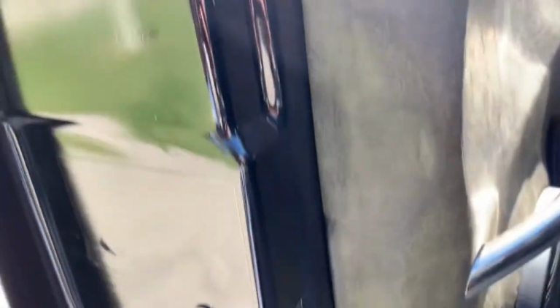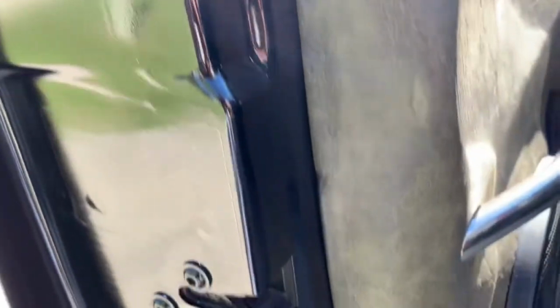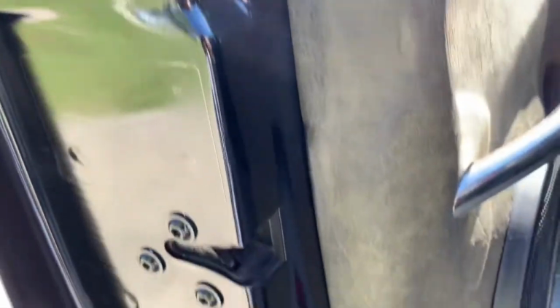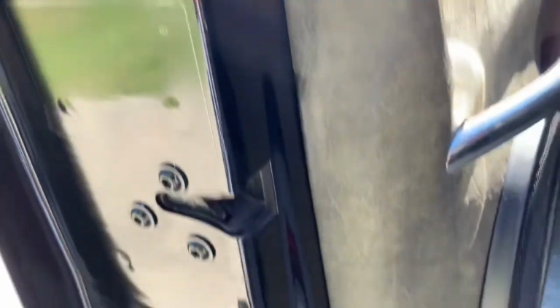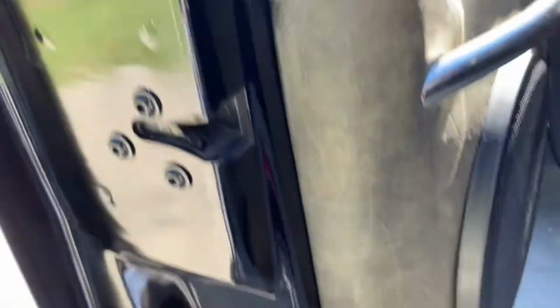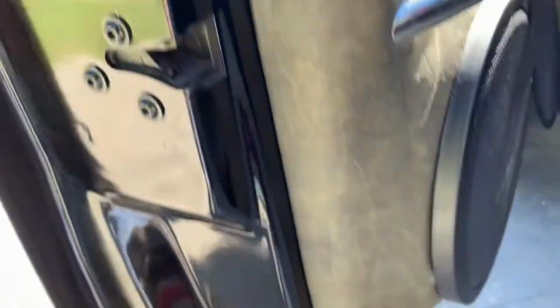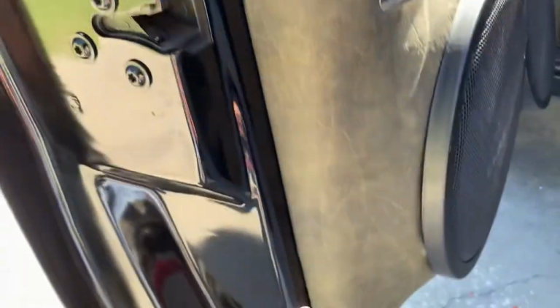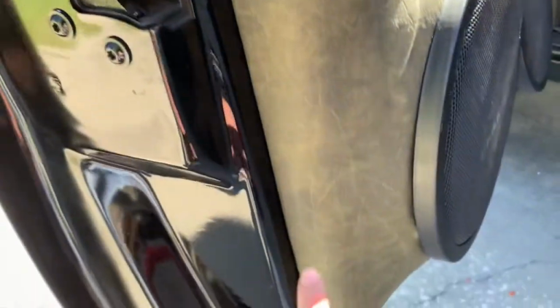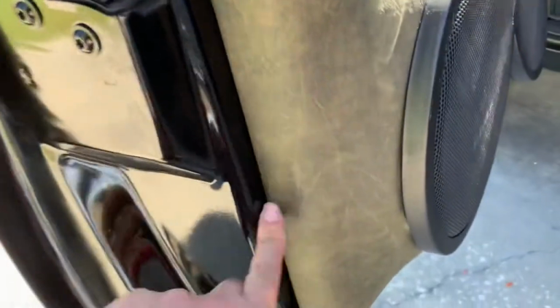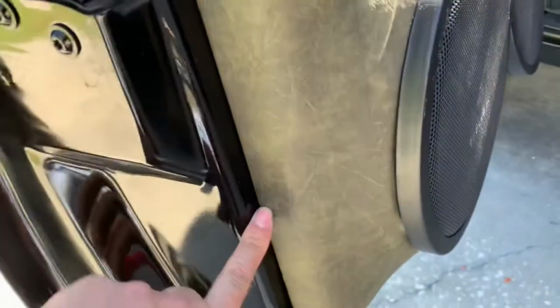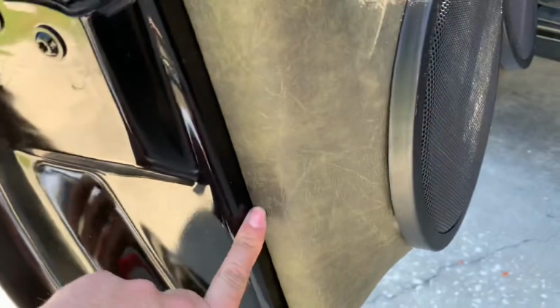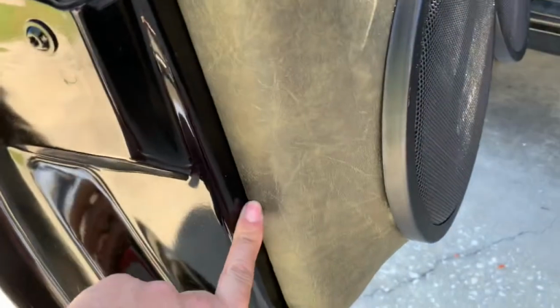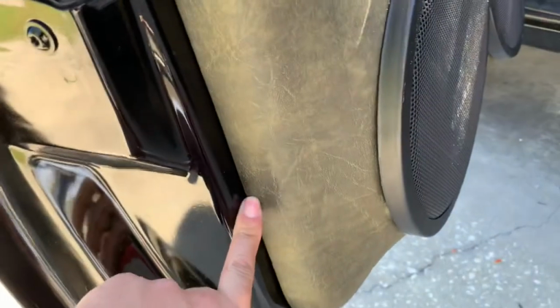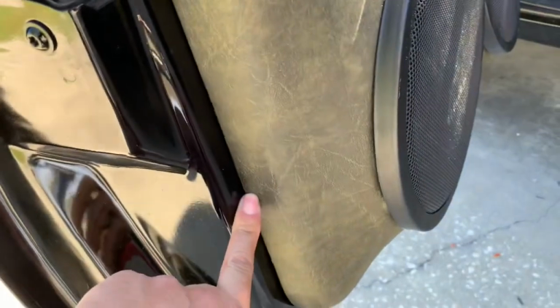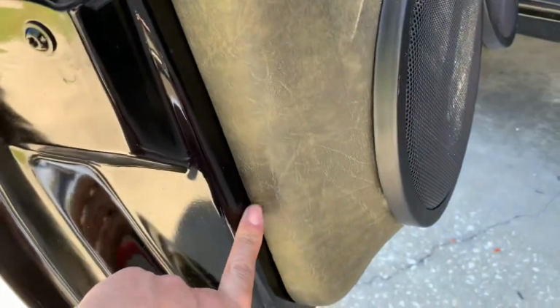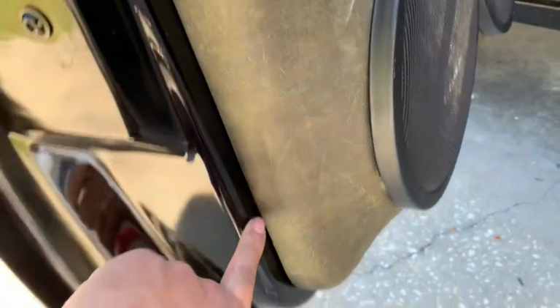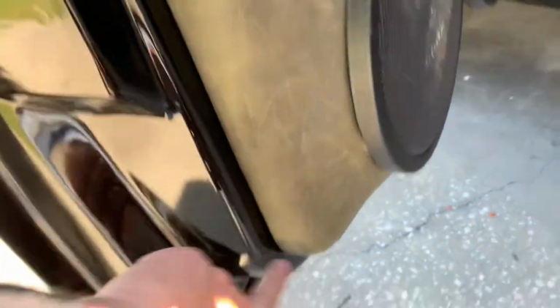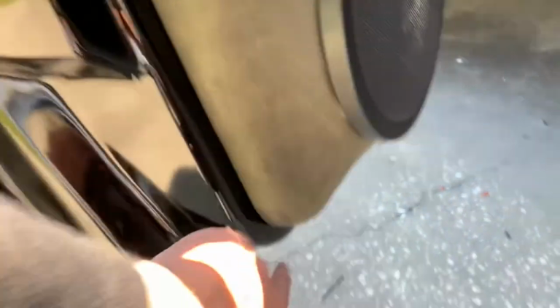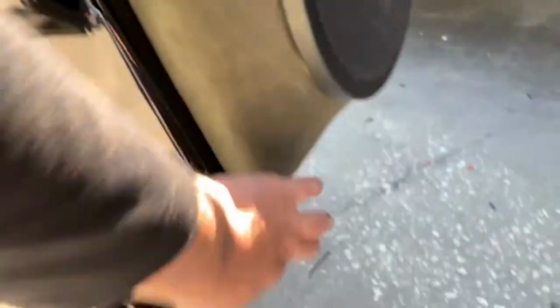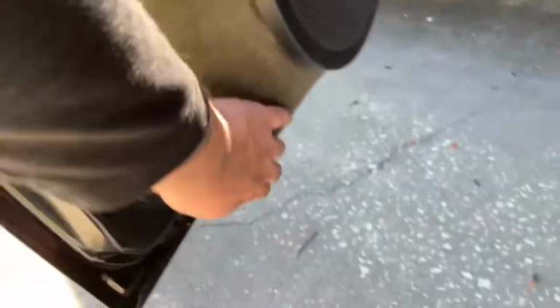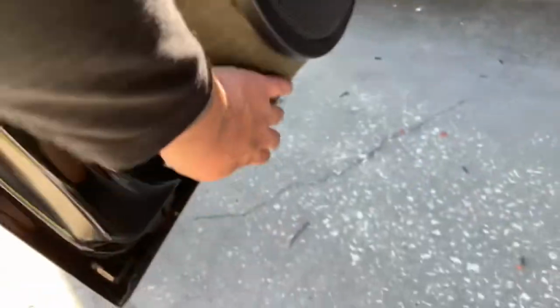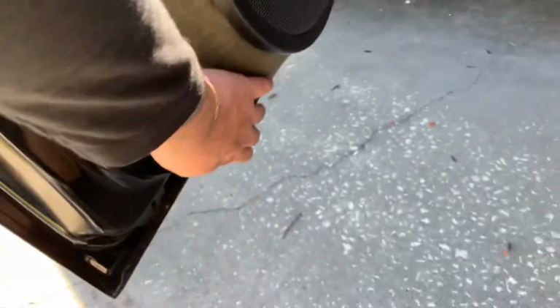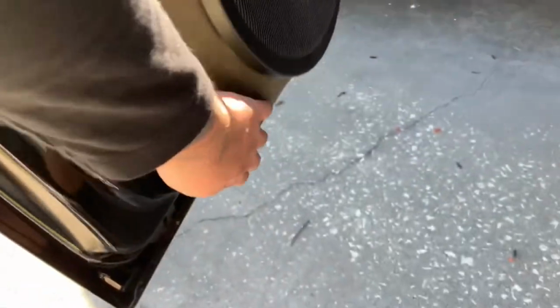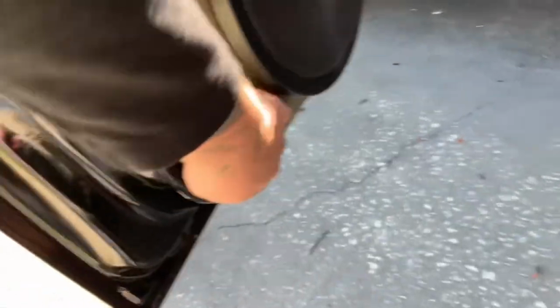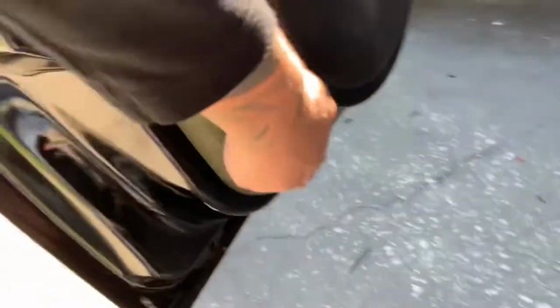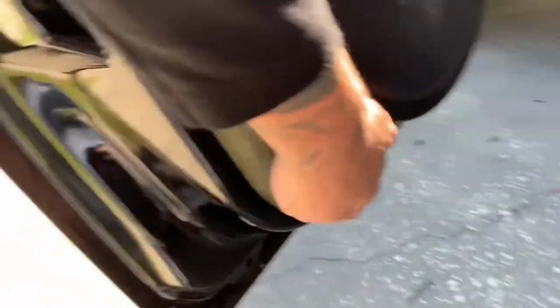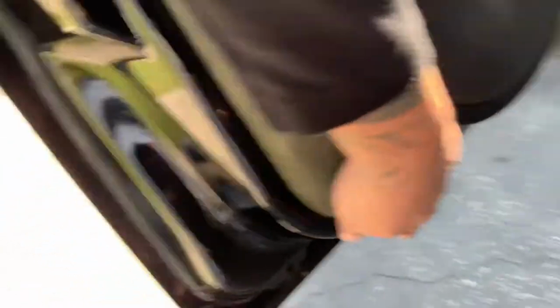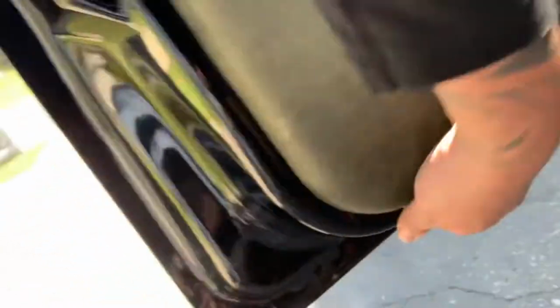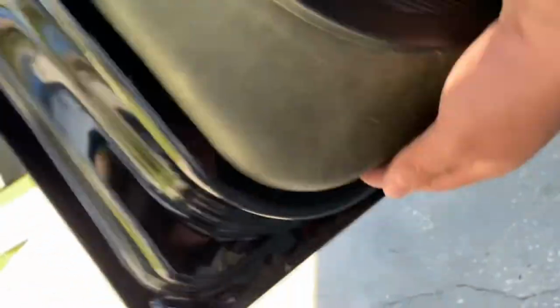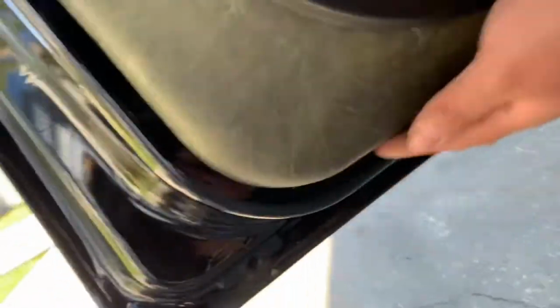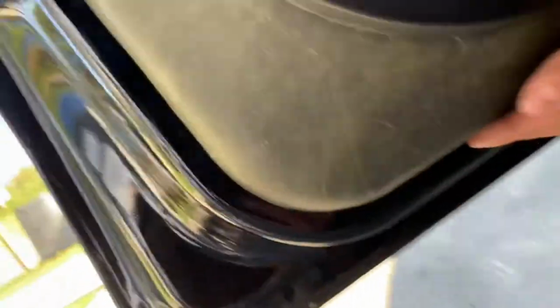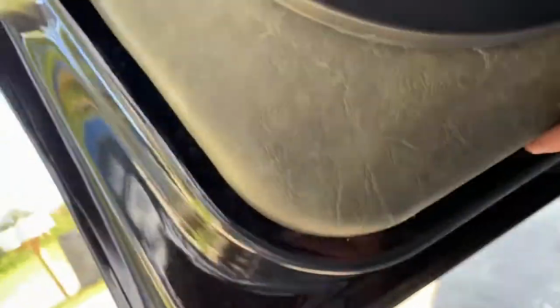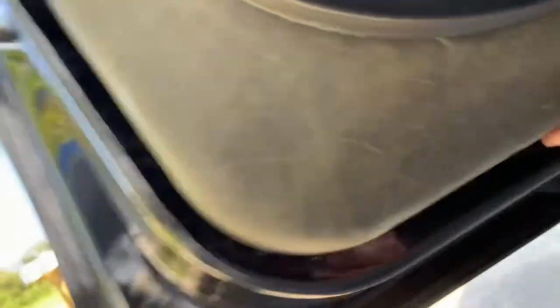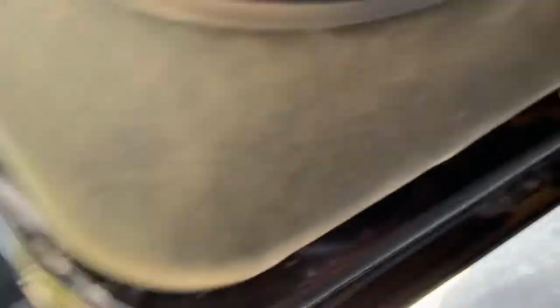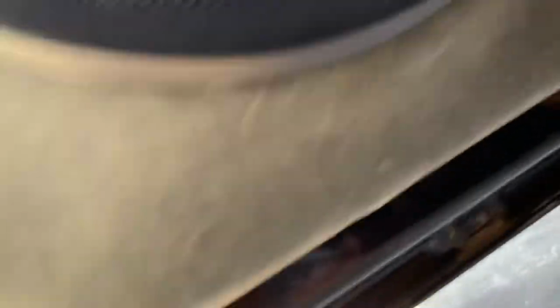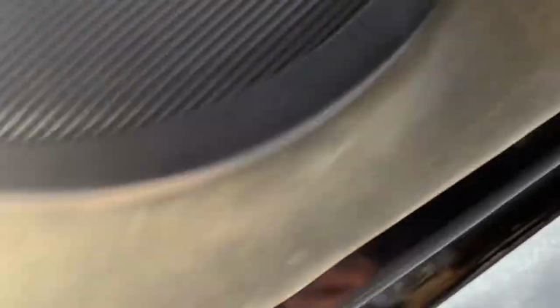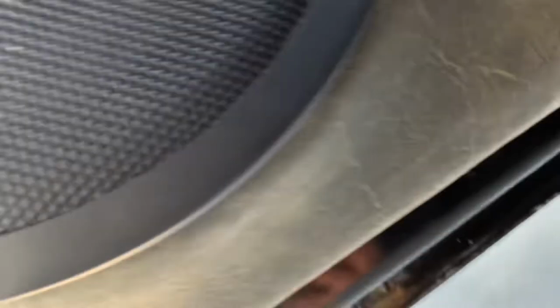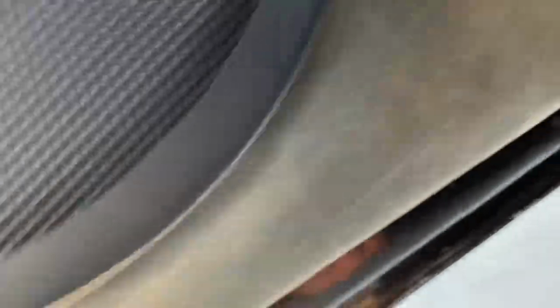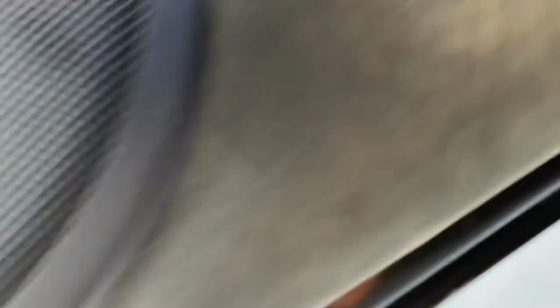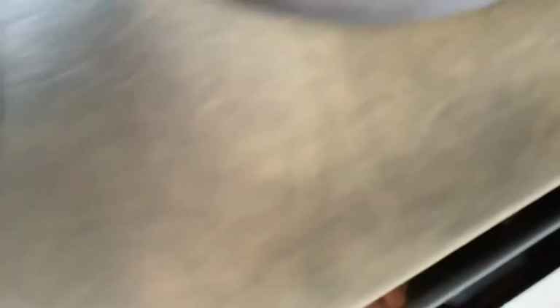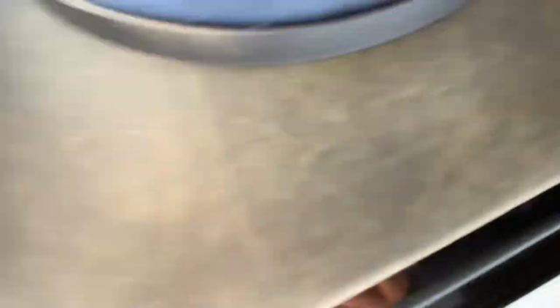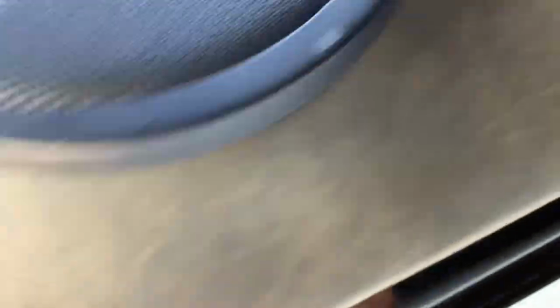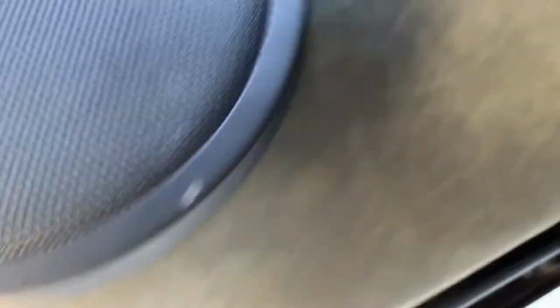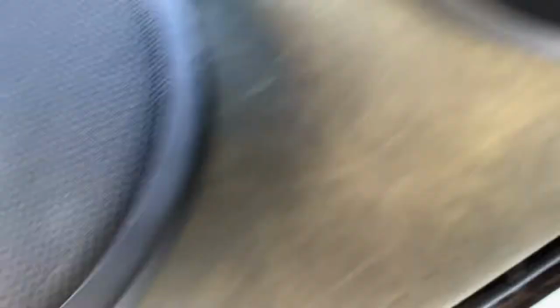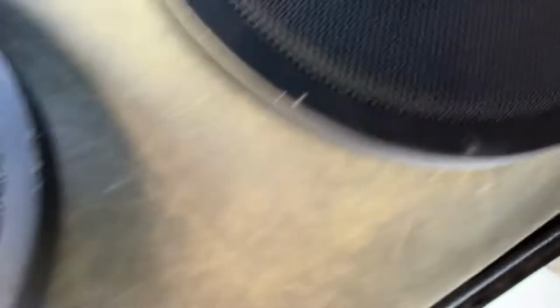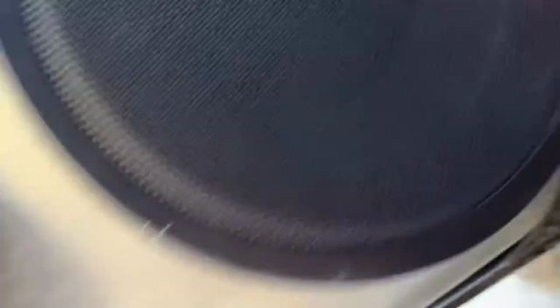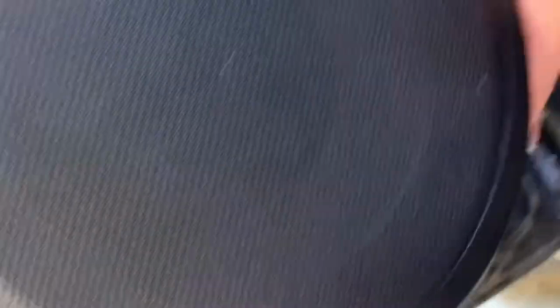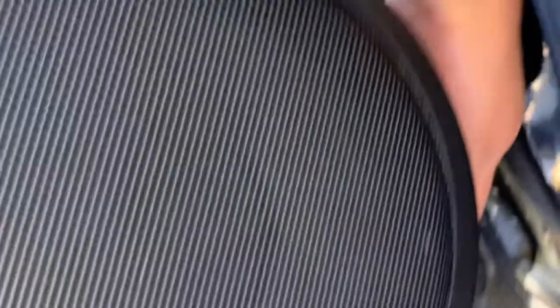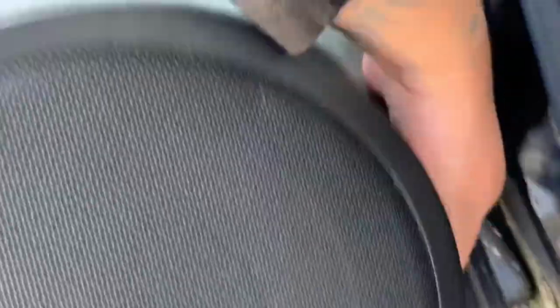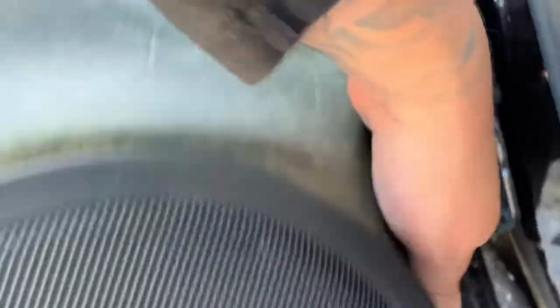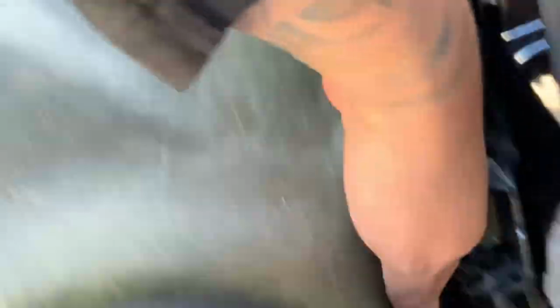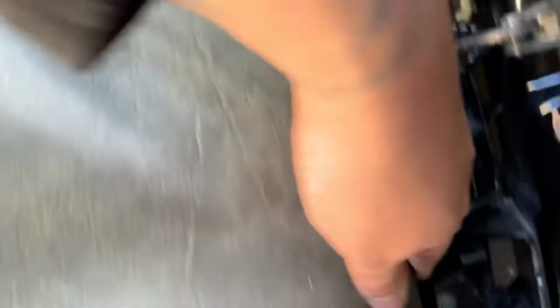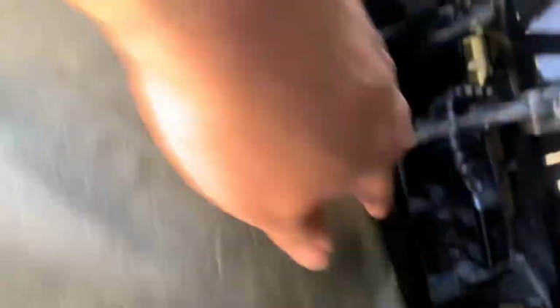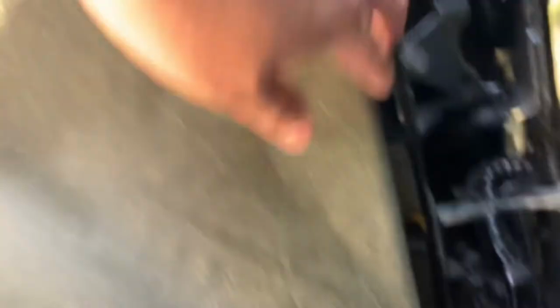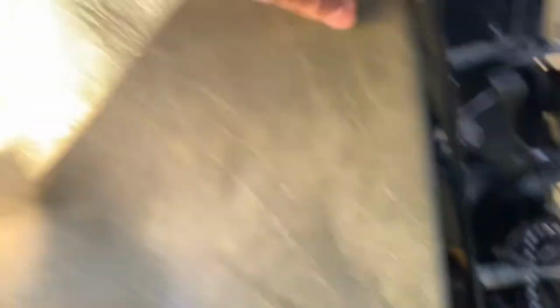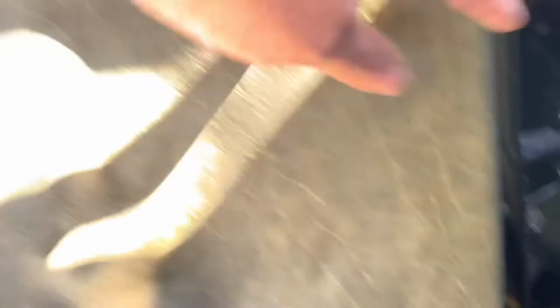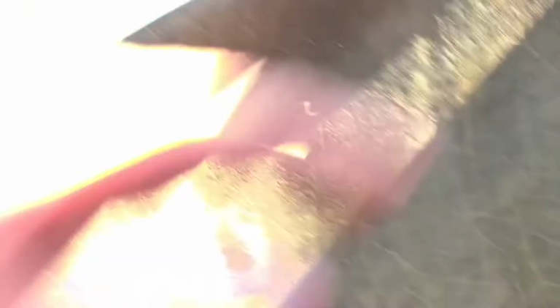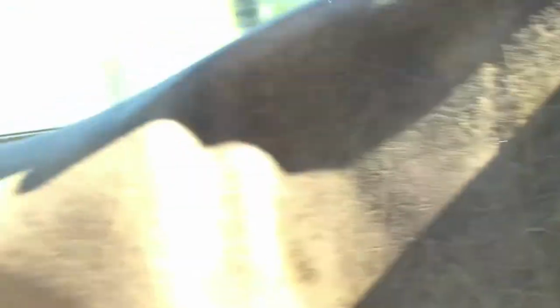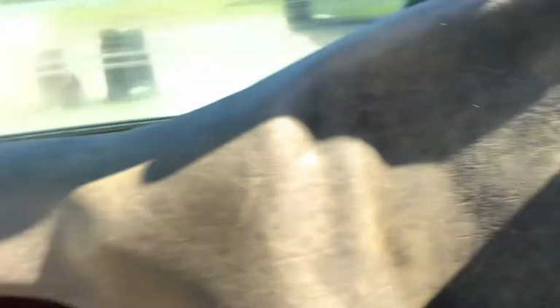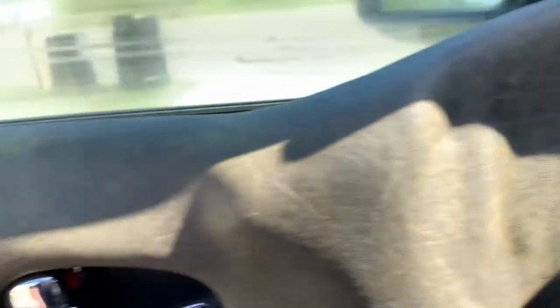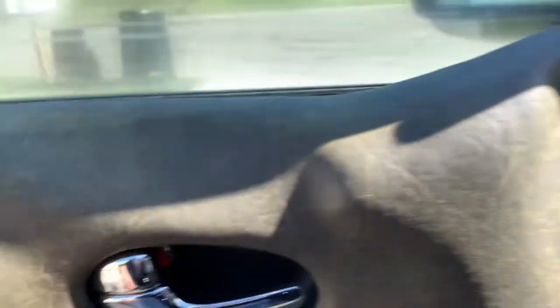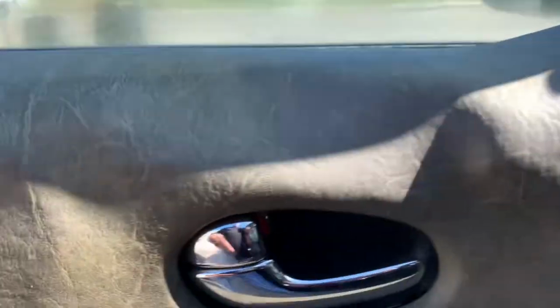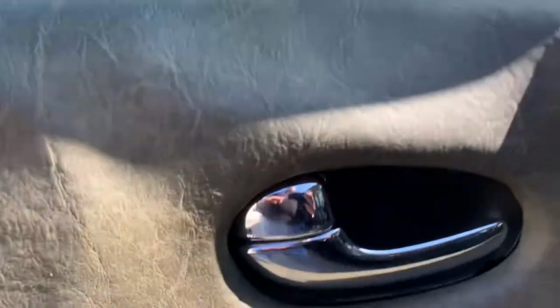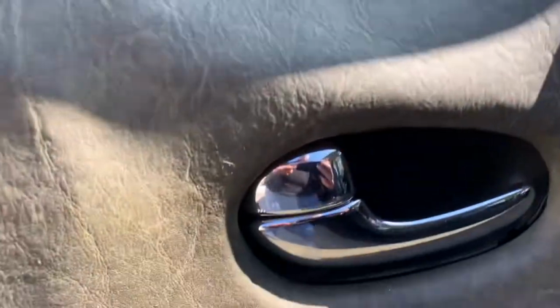Usually people will run screws through here or along the bottom. I don't believe in any of that stuff. So it held up pretty good.